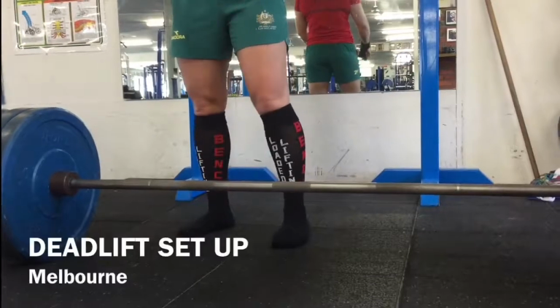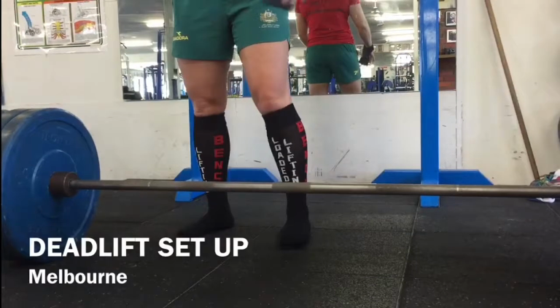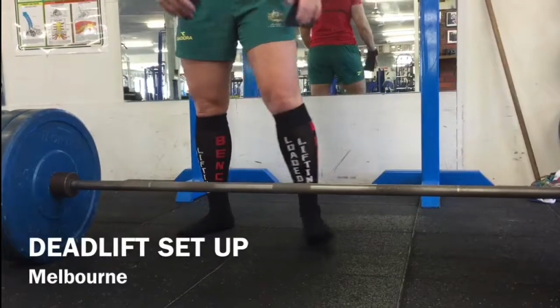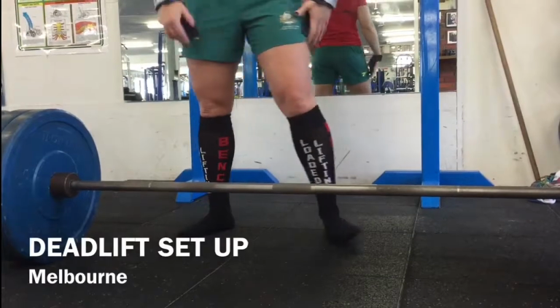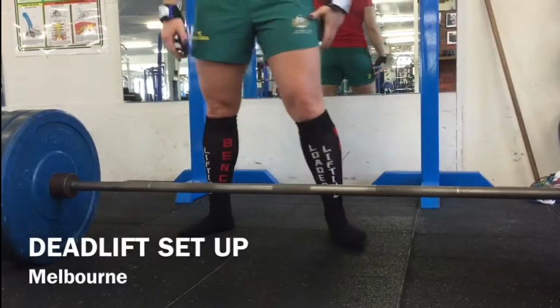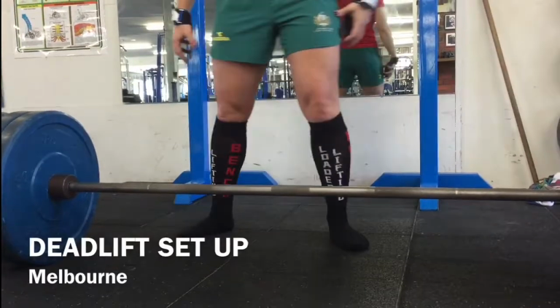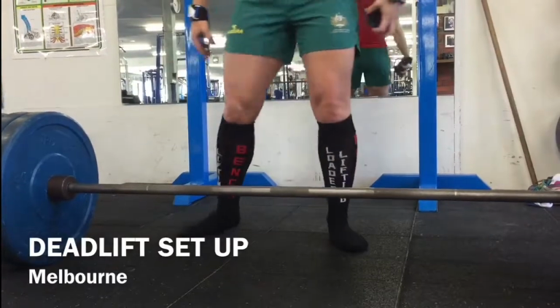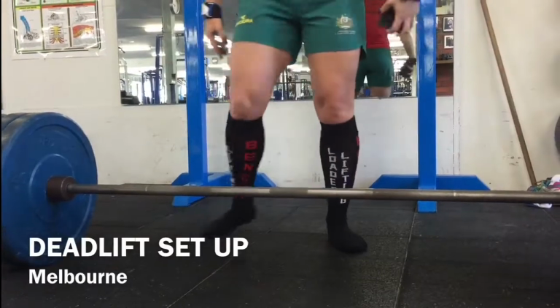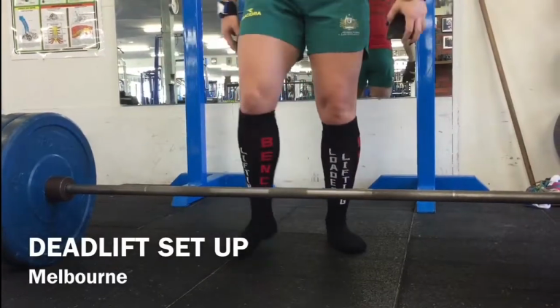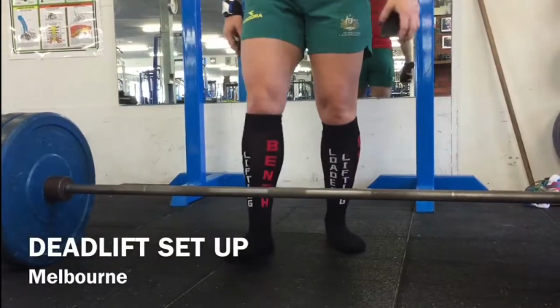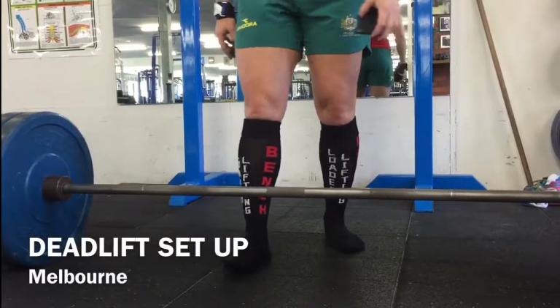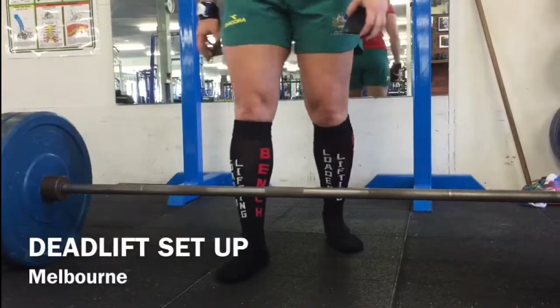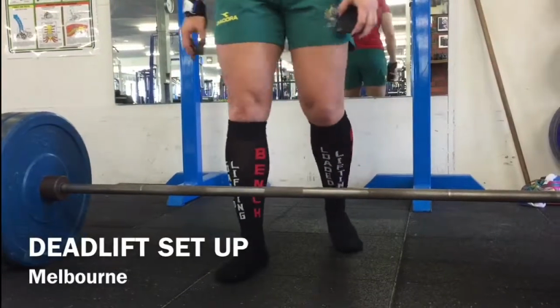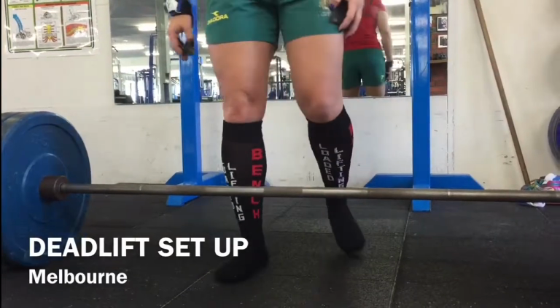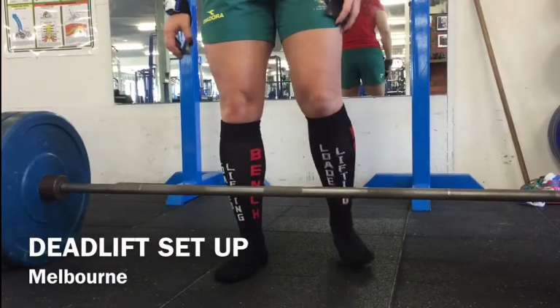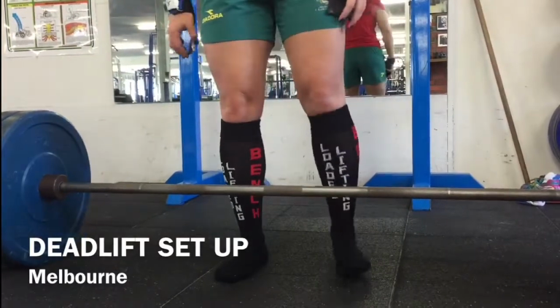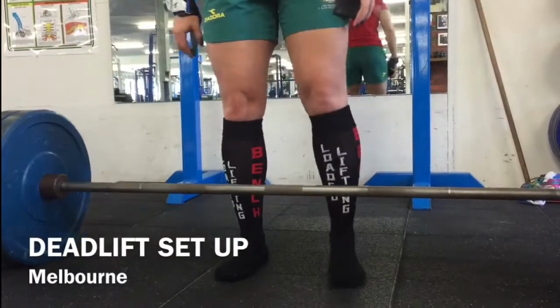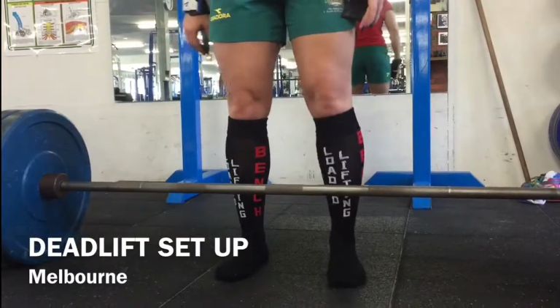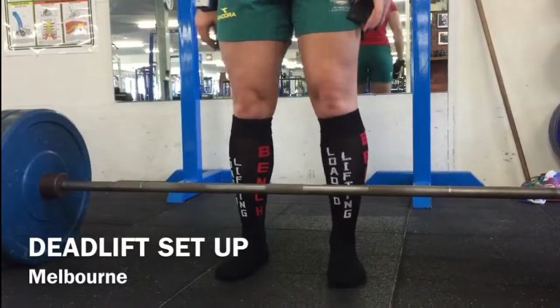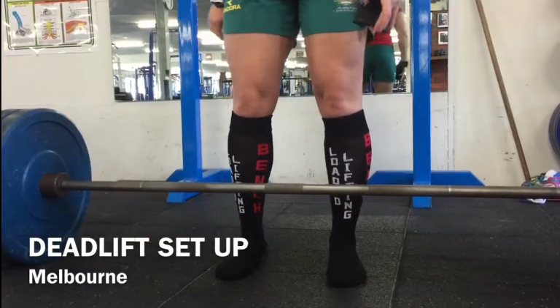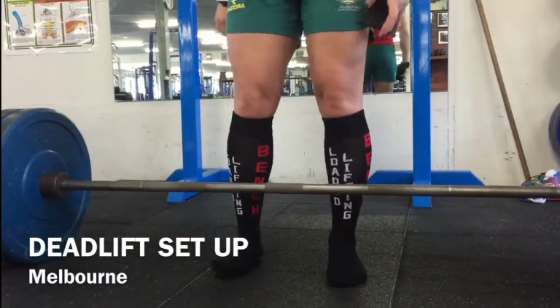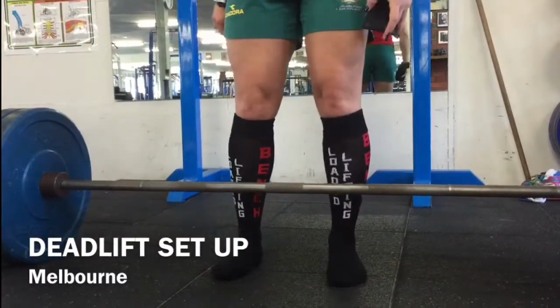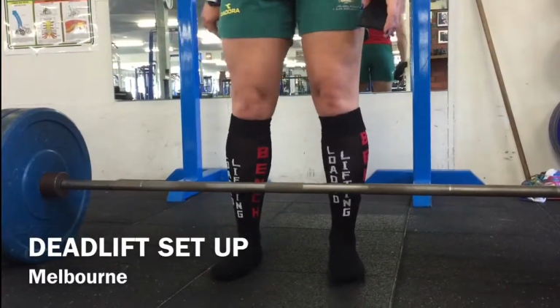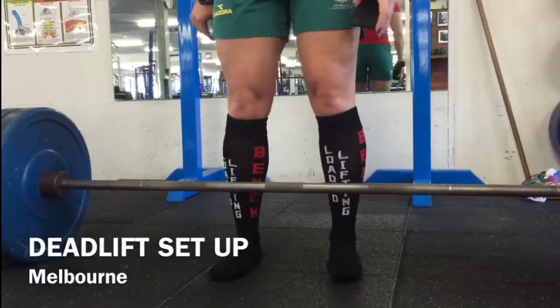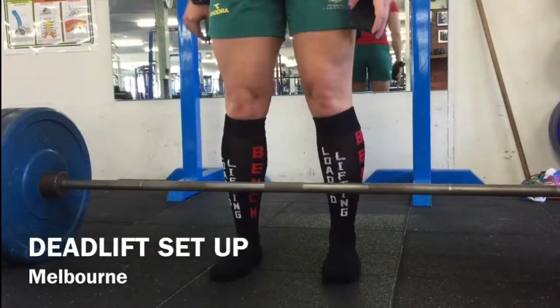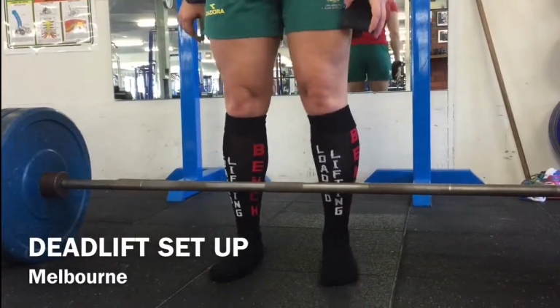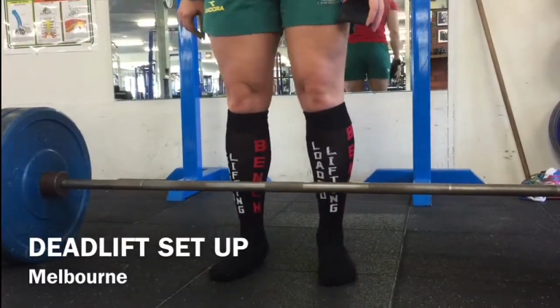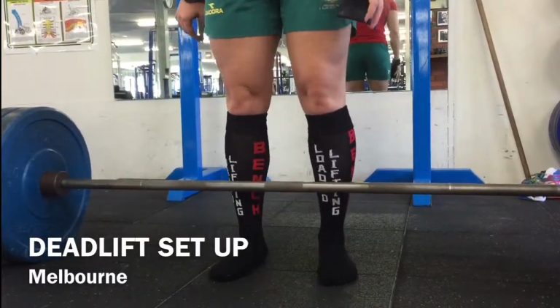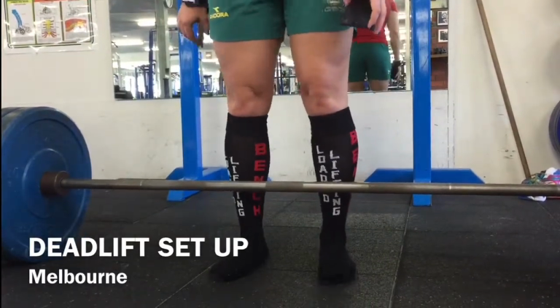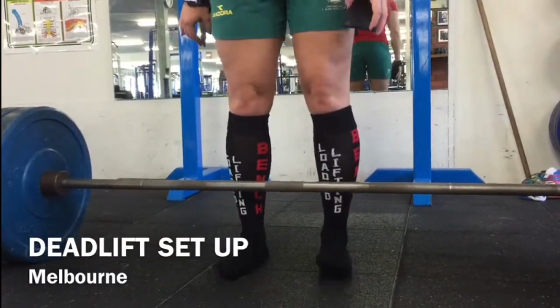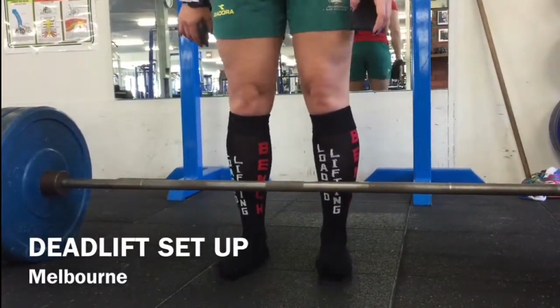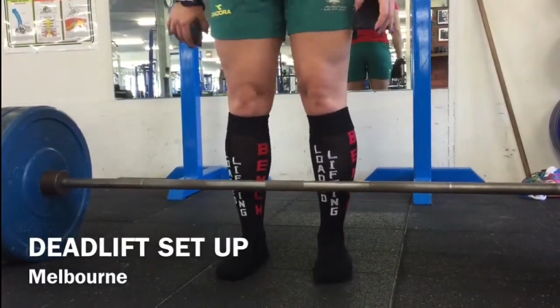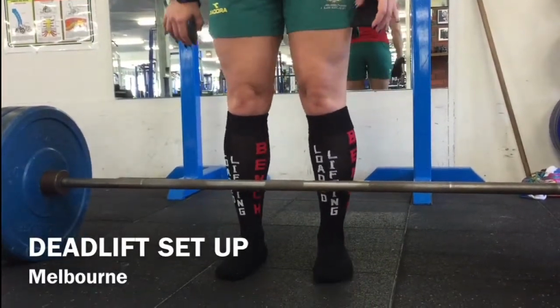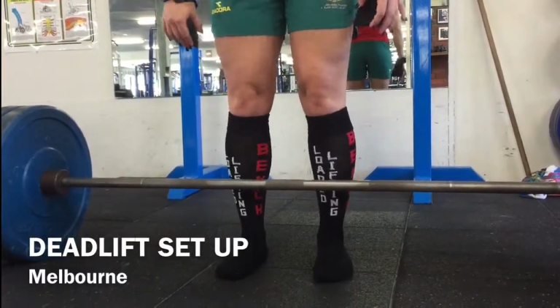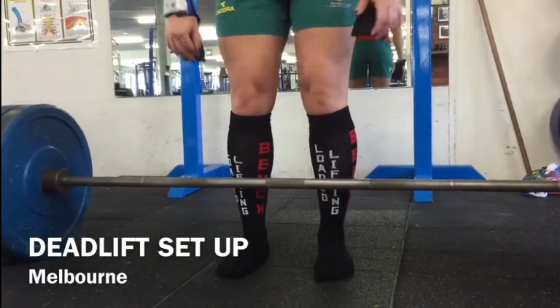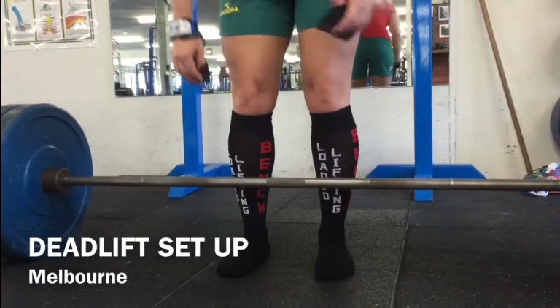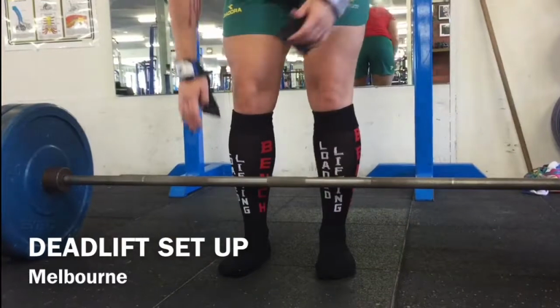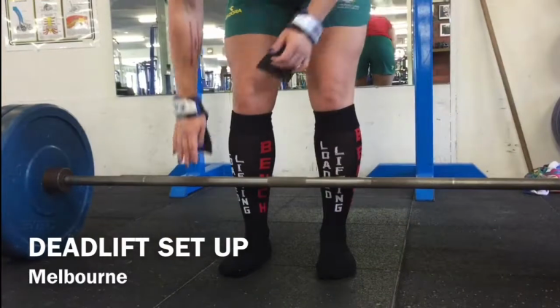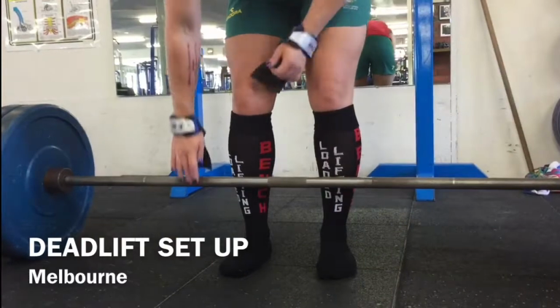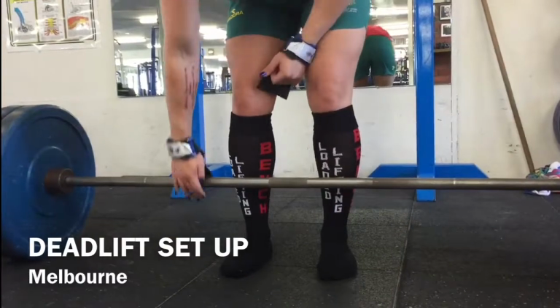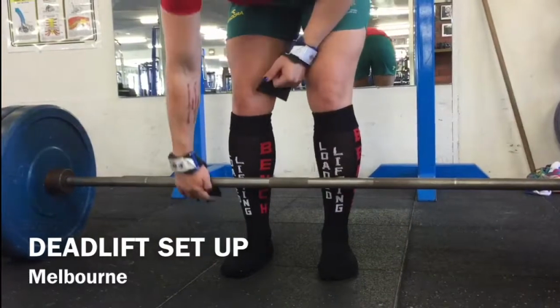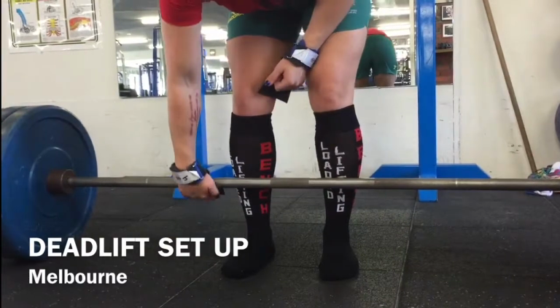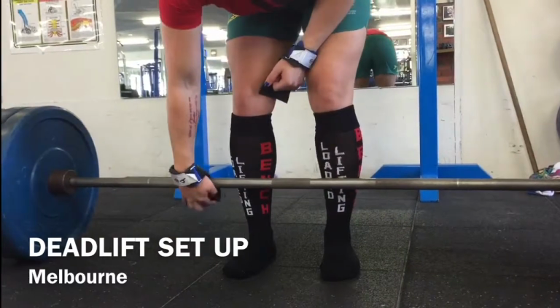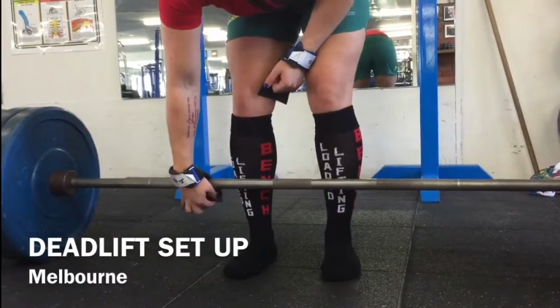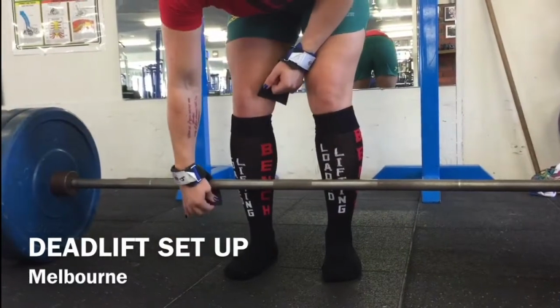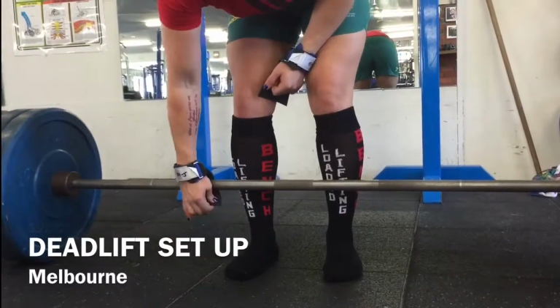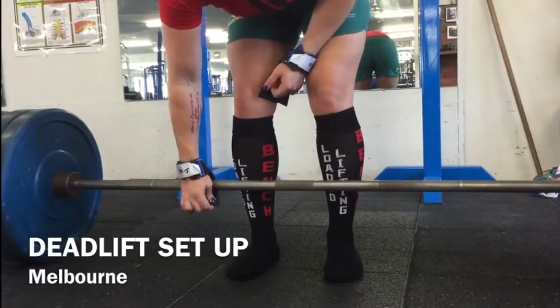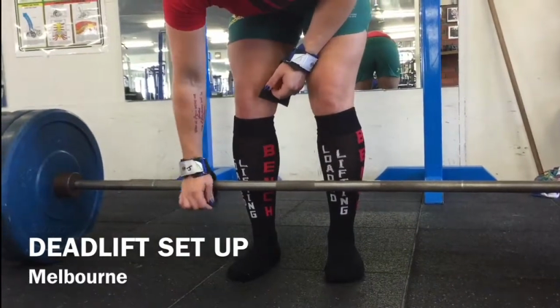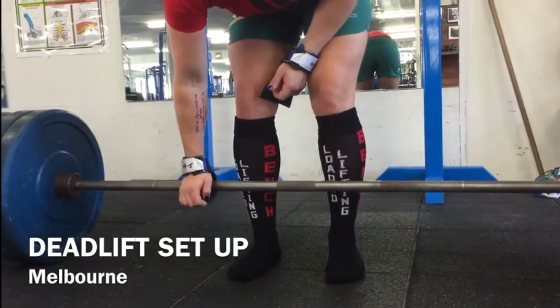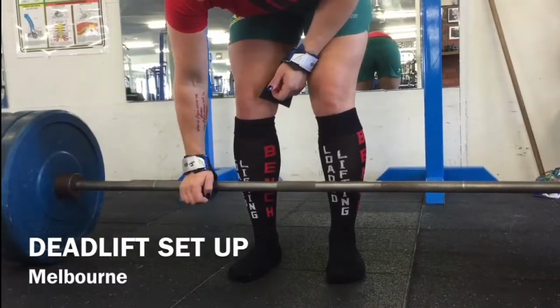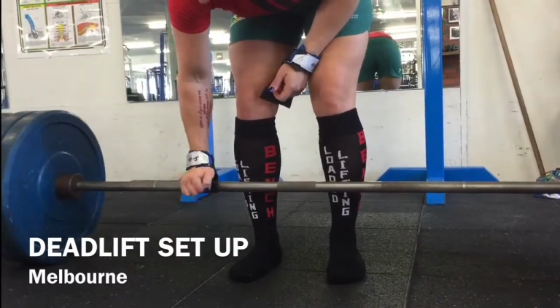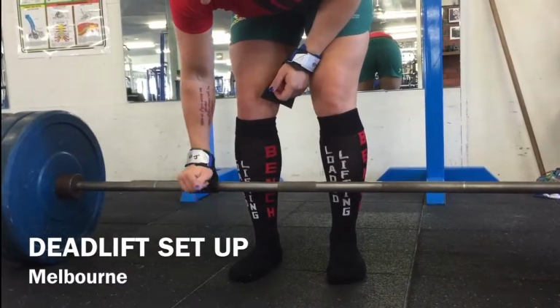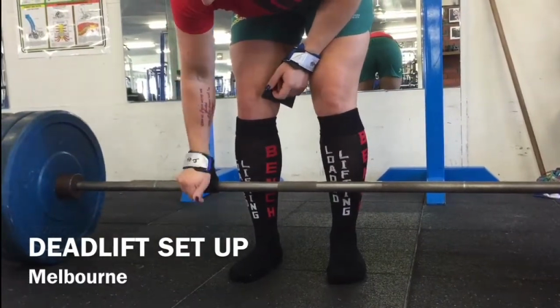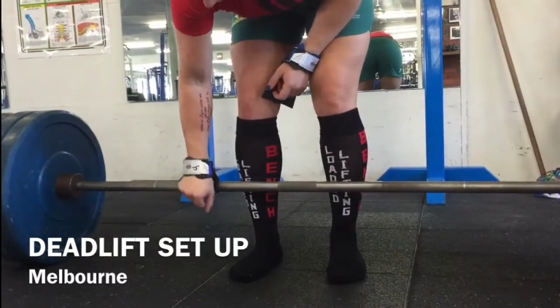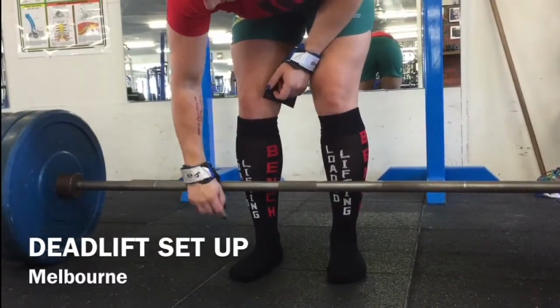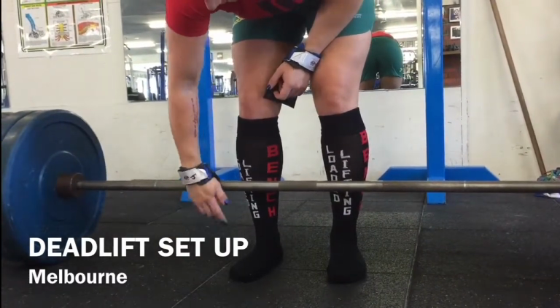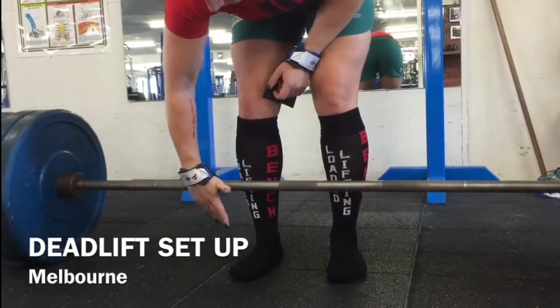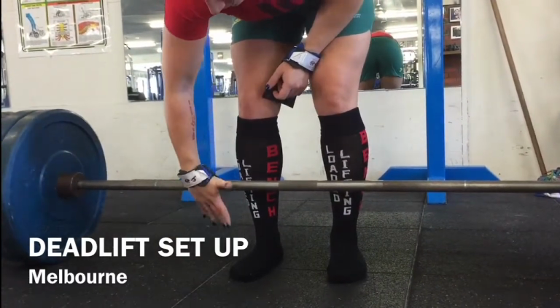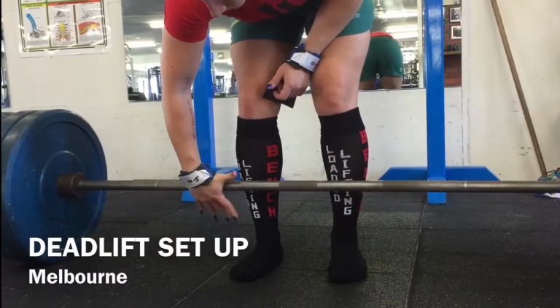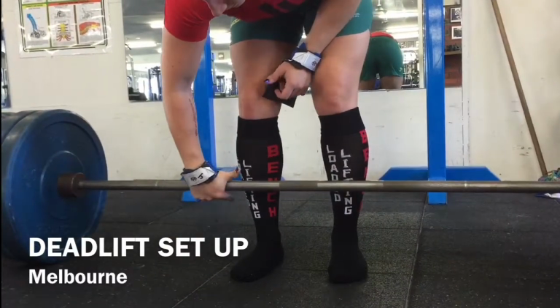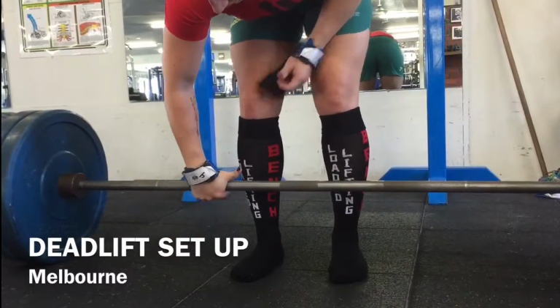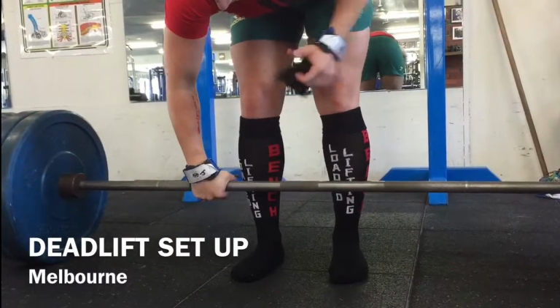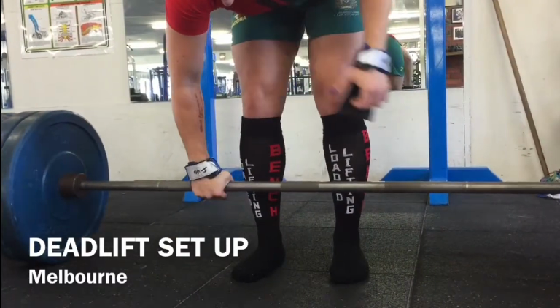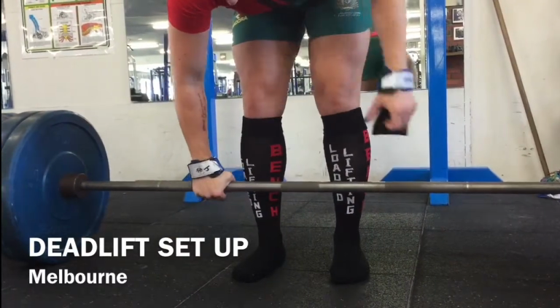We're doing a conventional deadlift today. This helps me with a lot of walking and balance issues and strength issues I have with my MS.